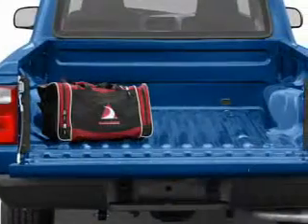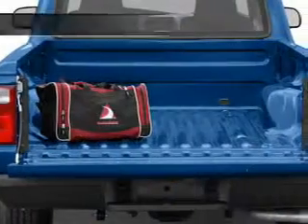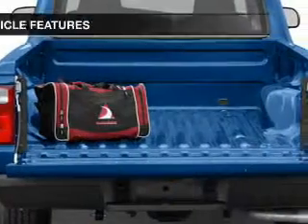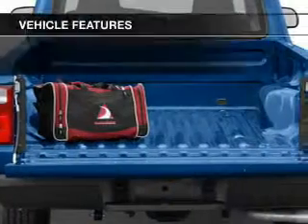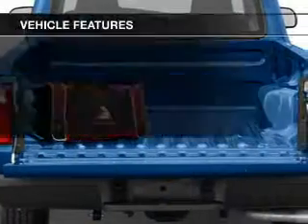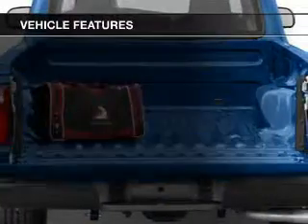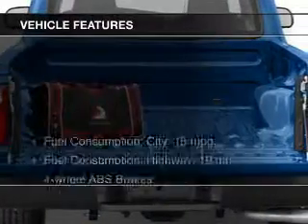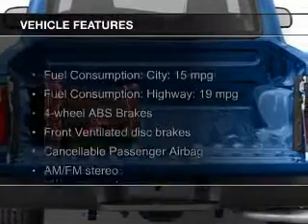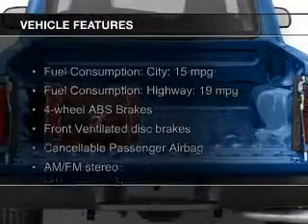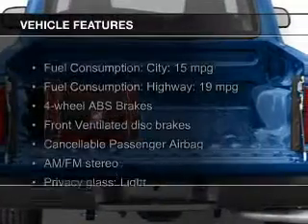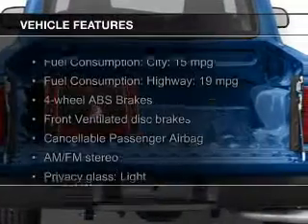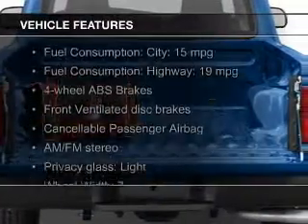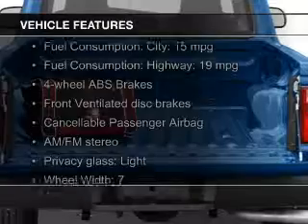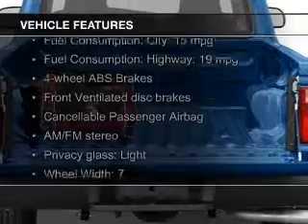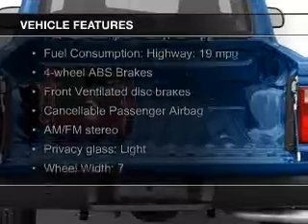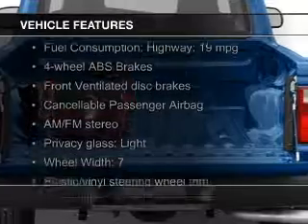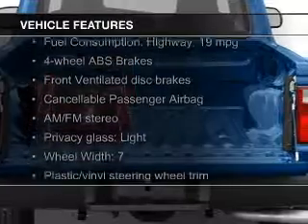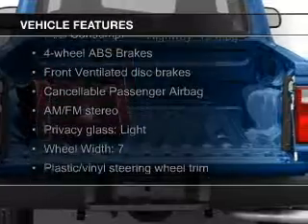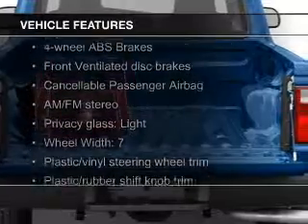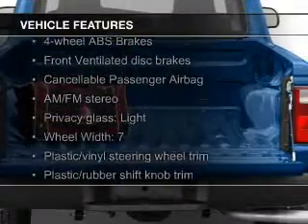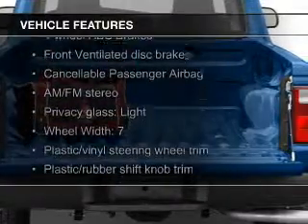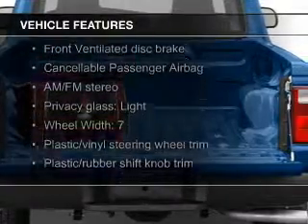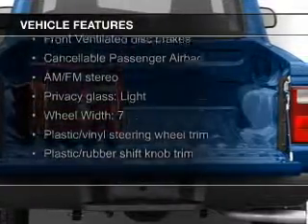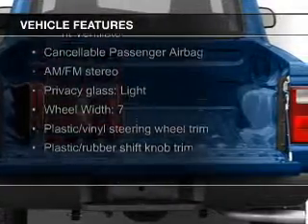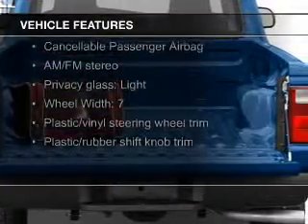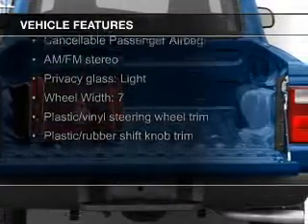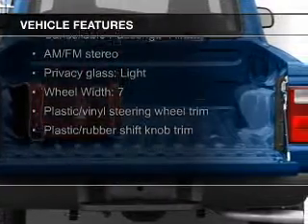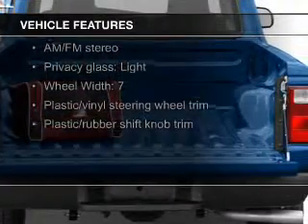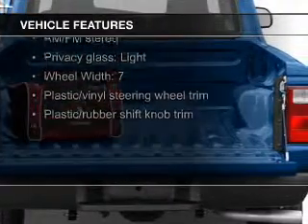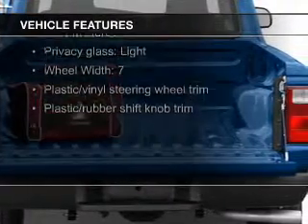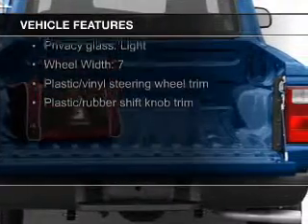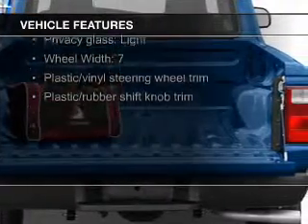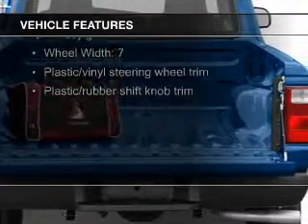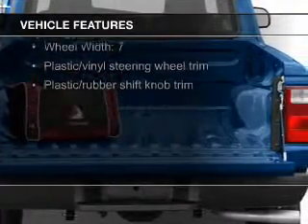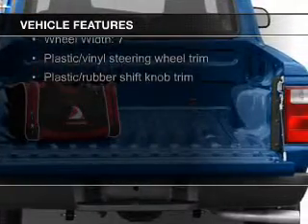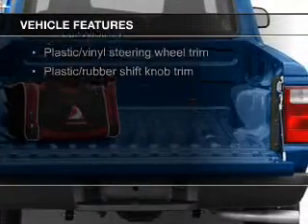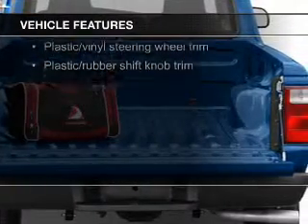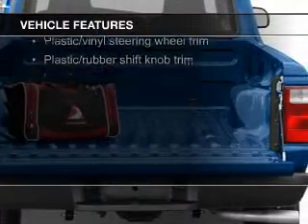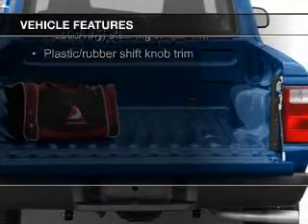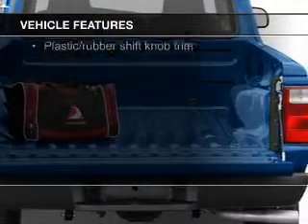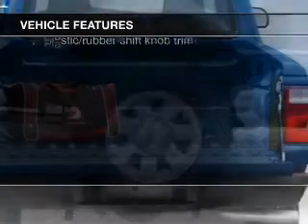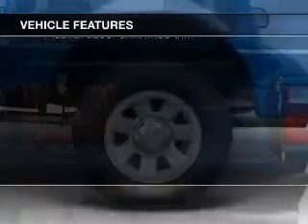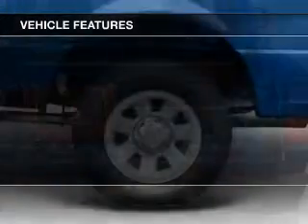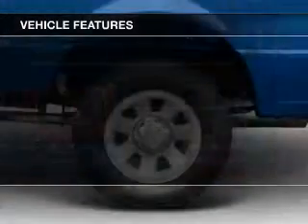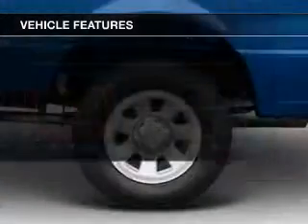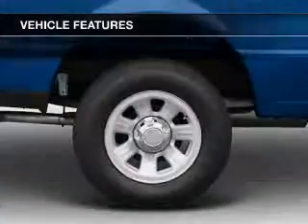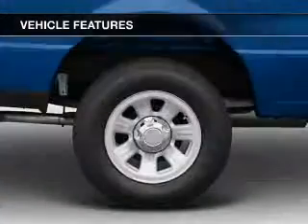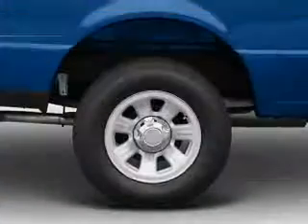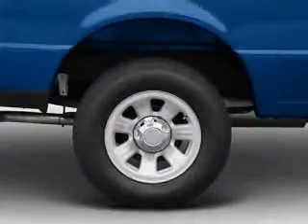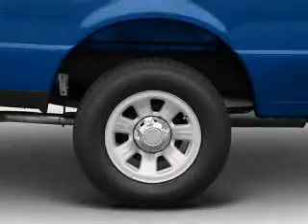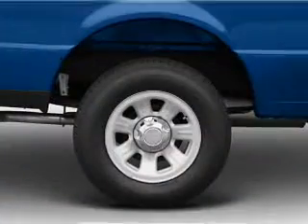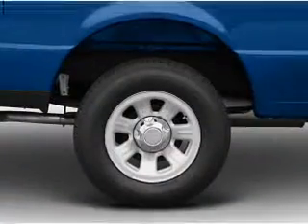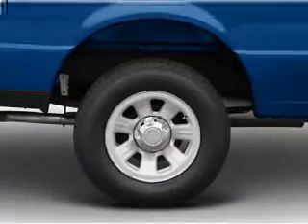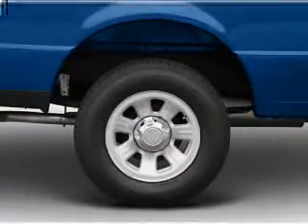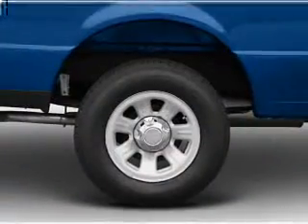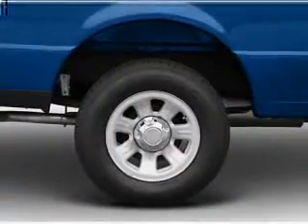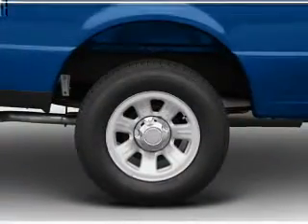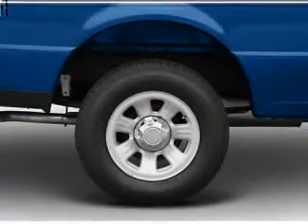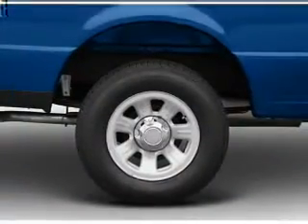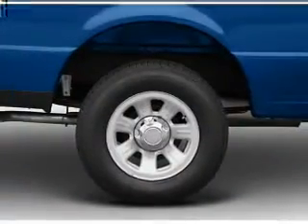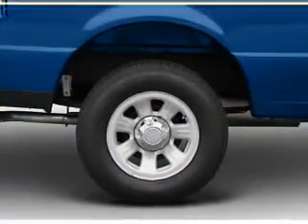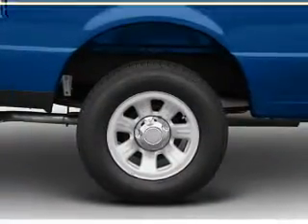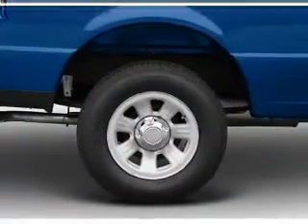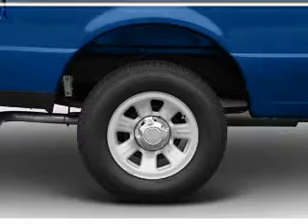The features include split rear seats, privacy glass, power steering, and AM-FM stereo.